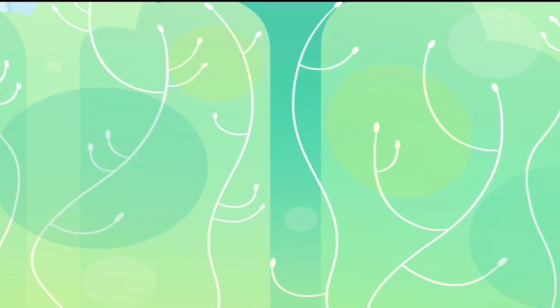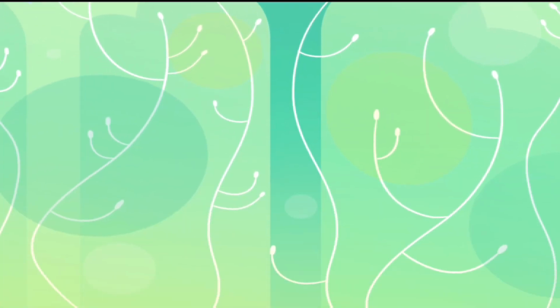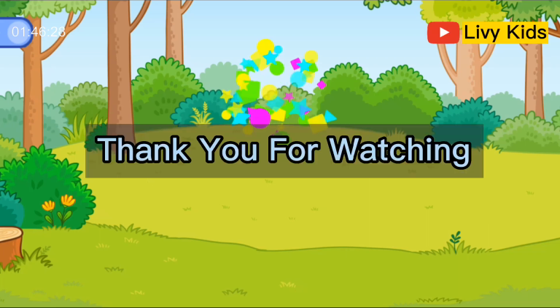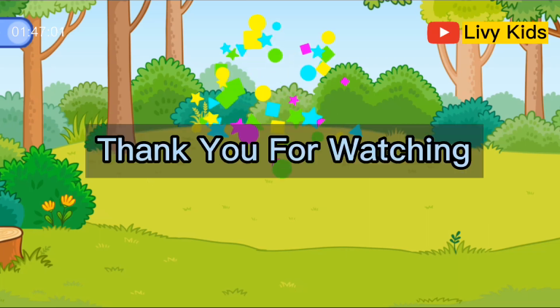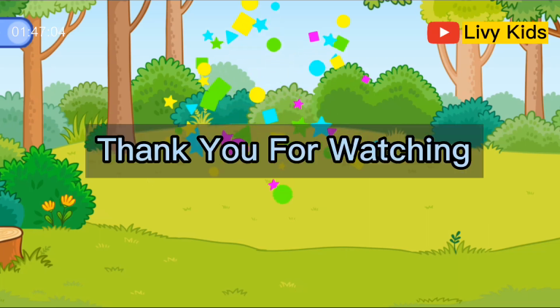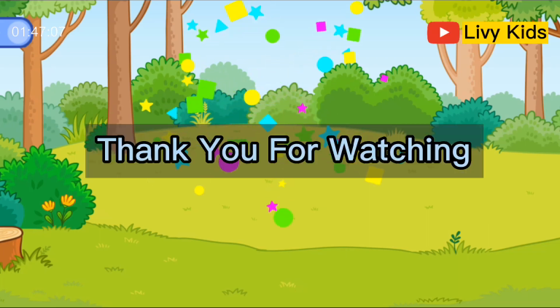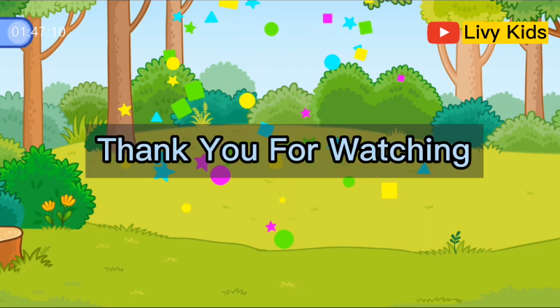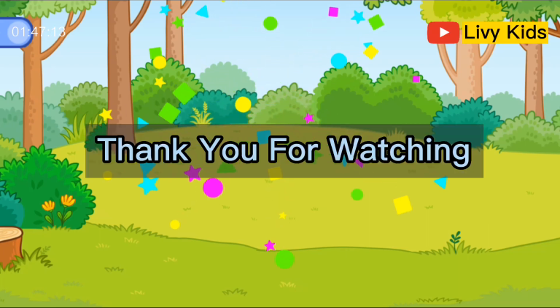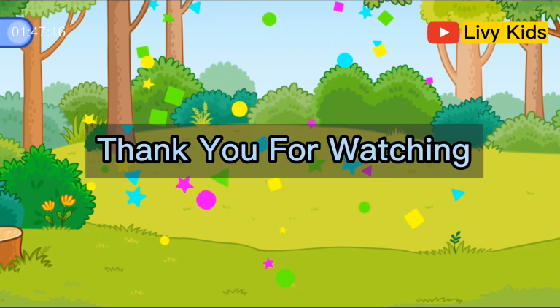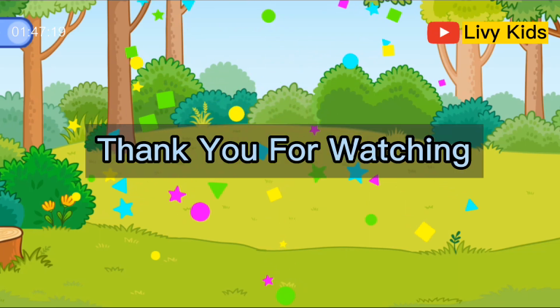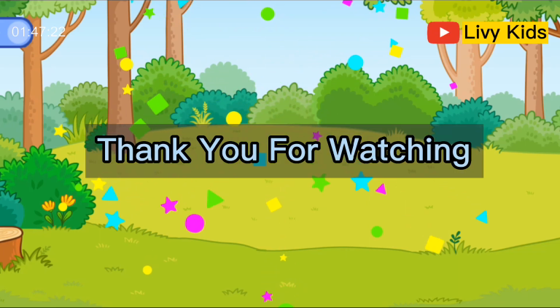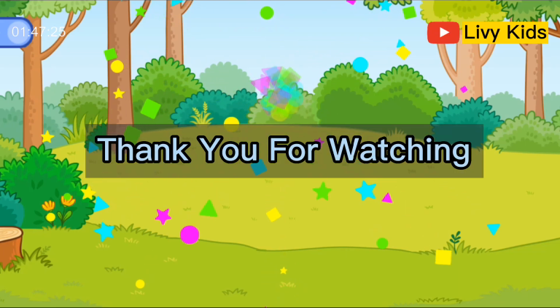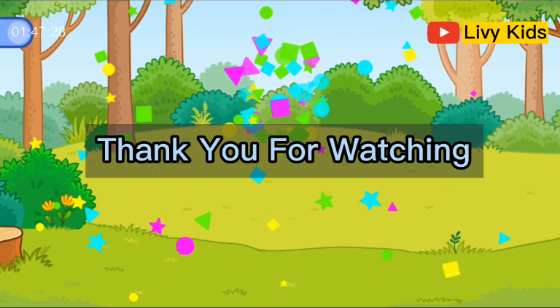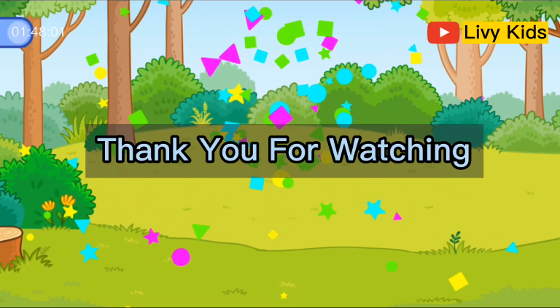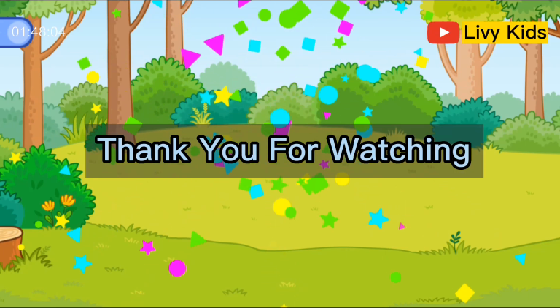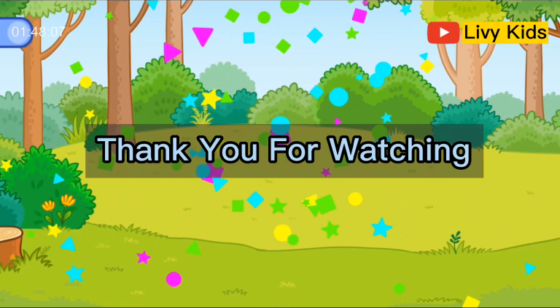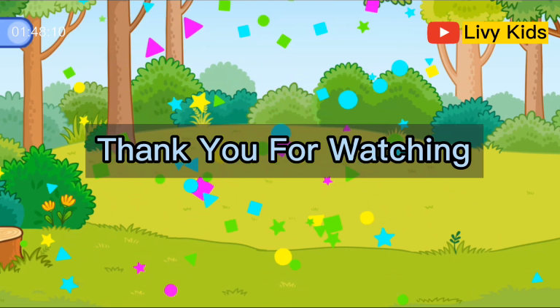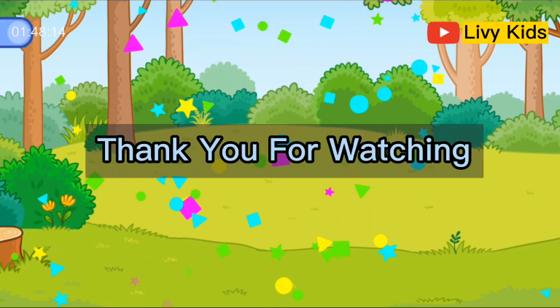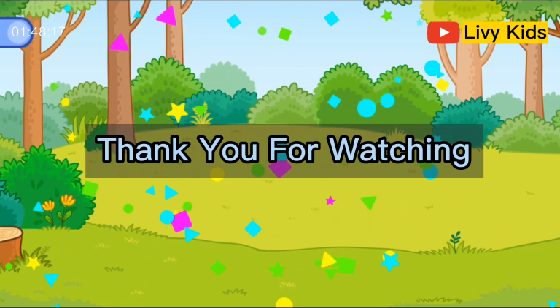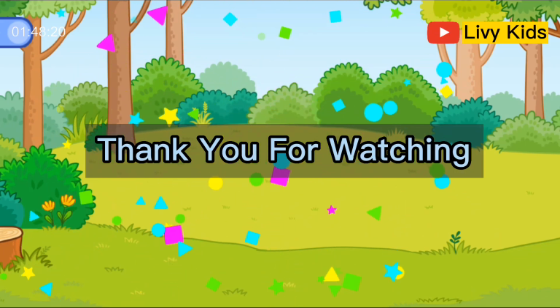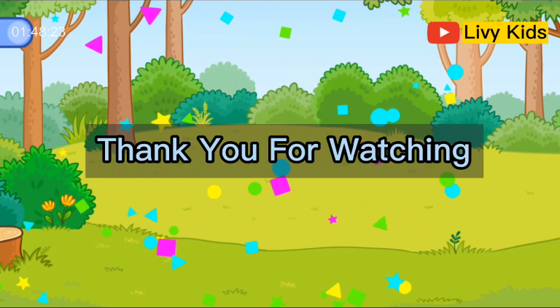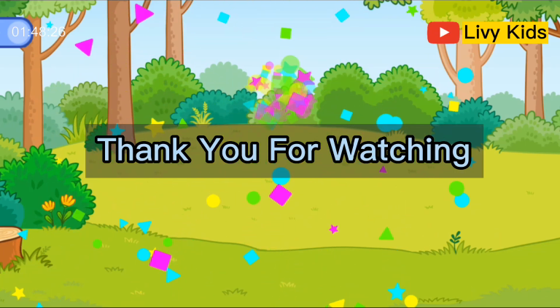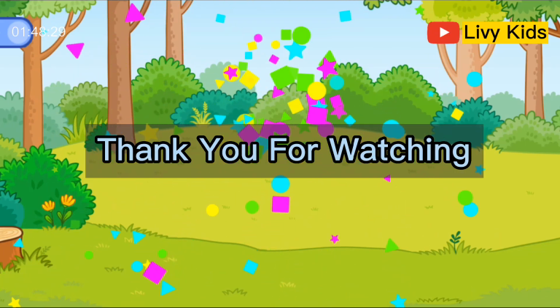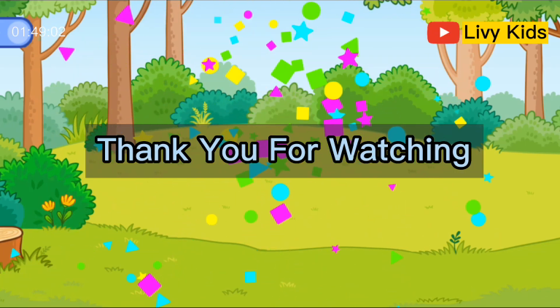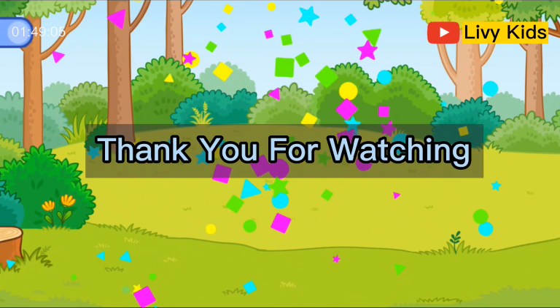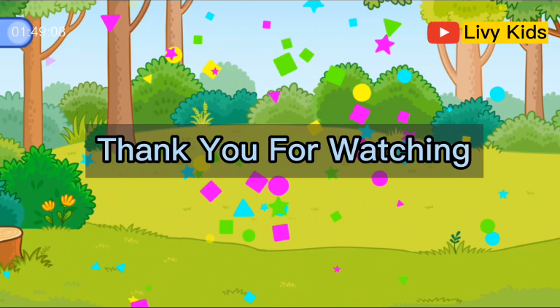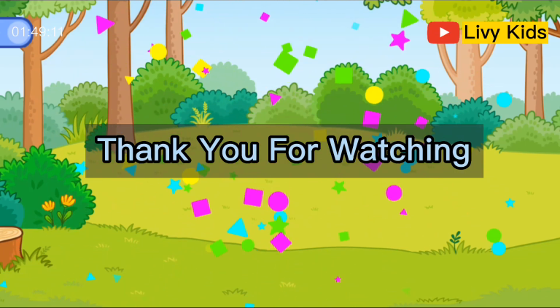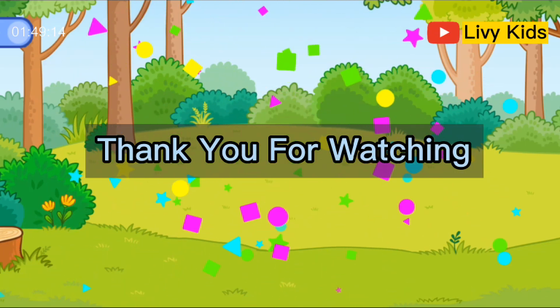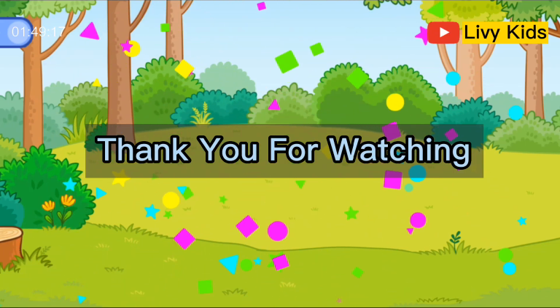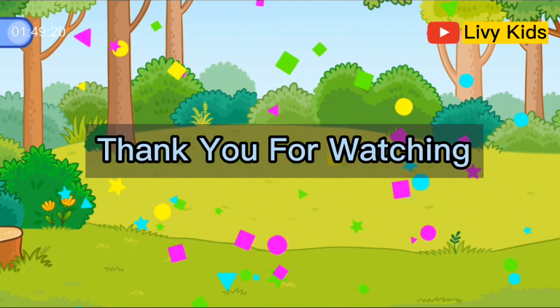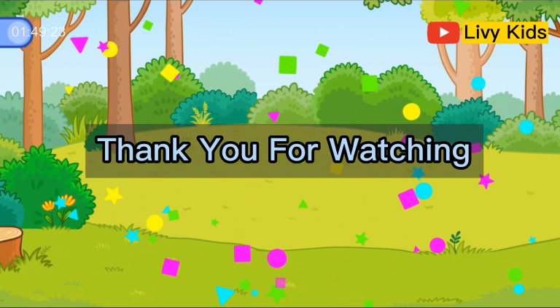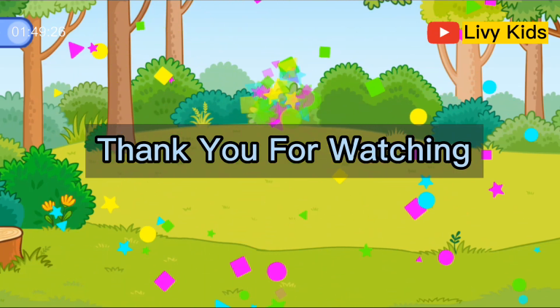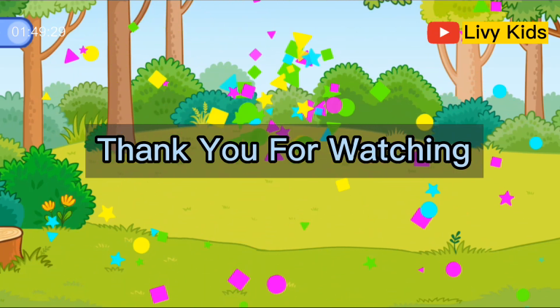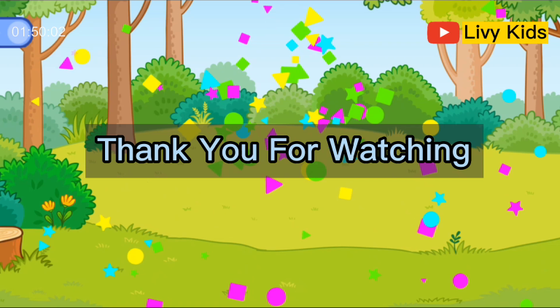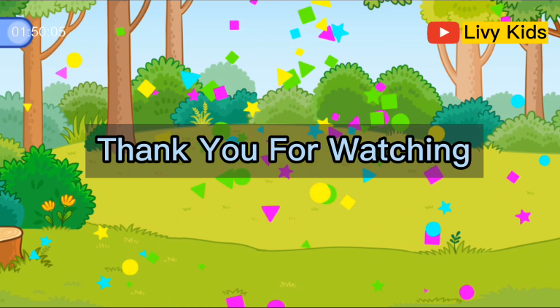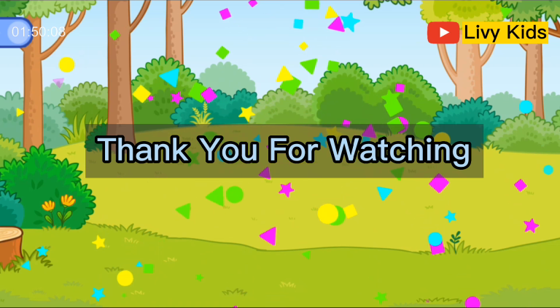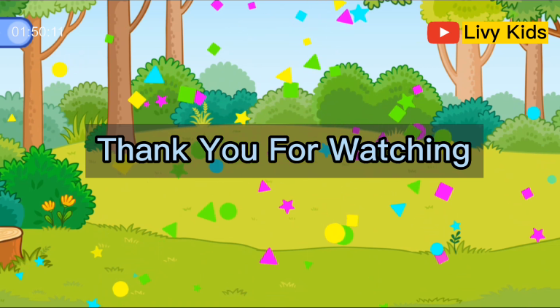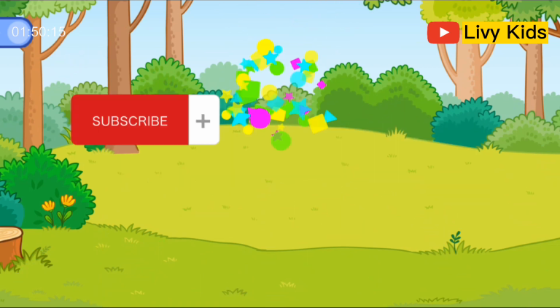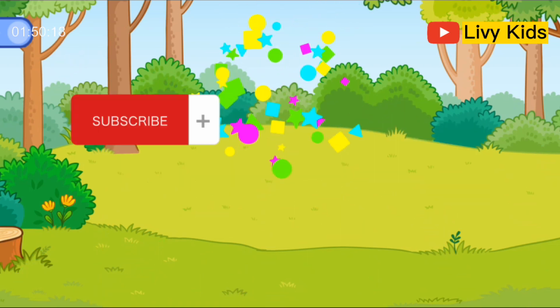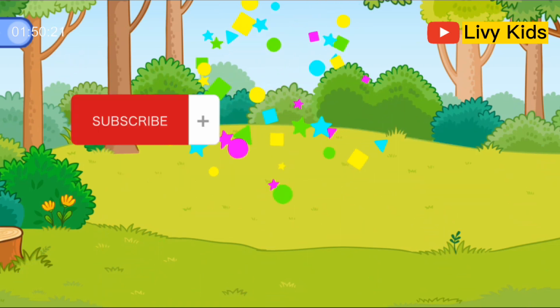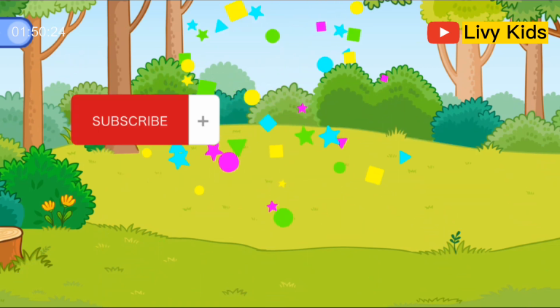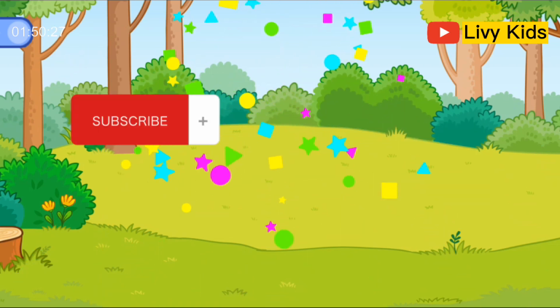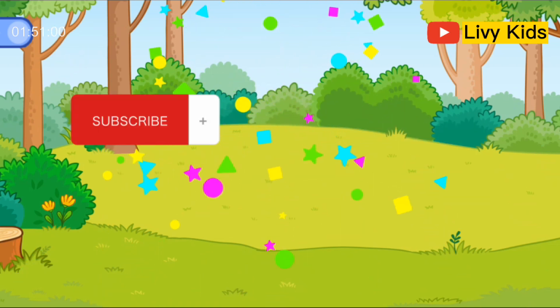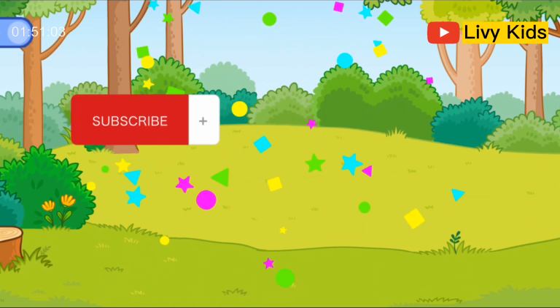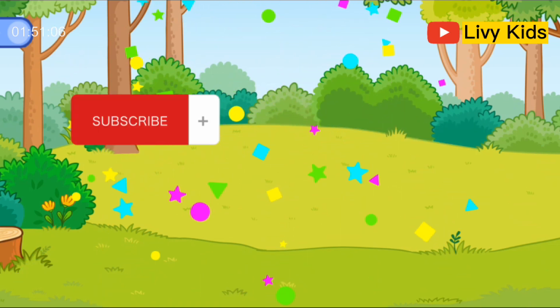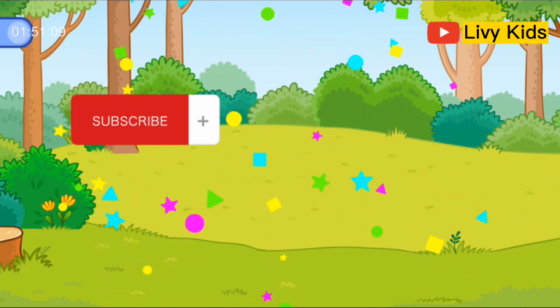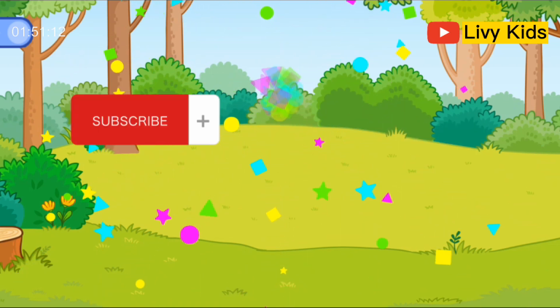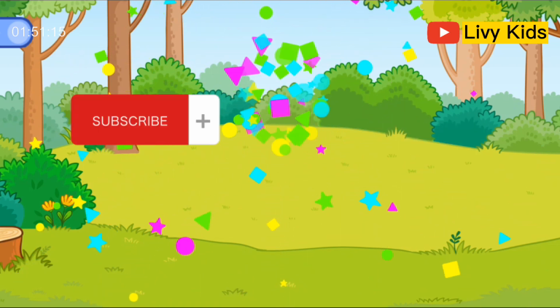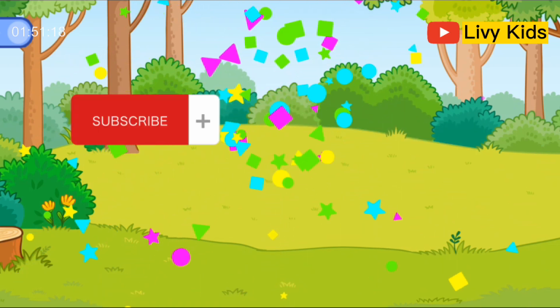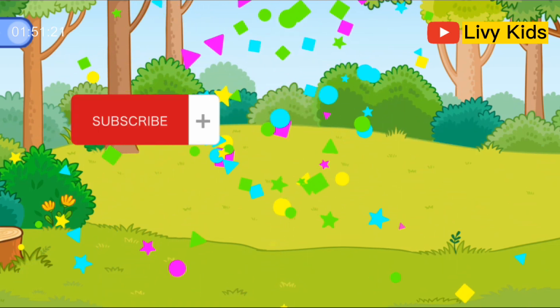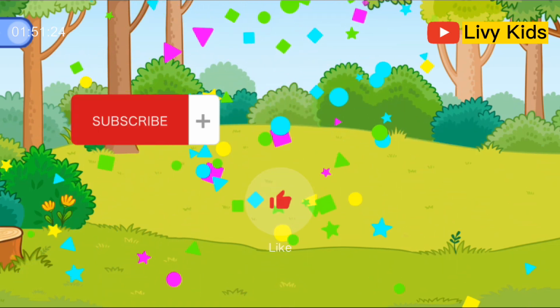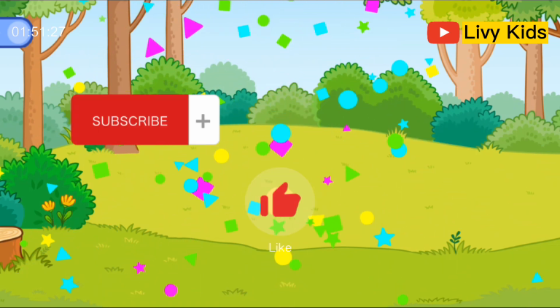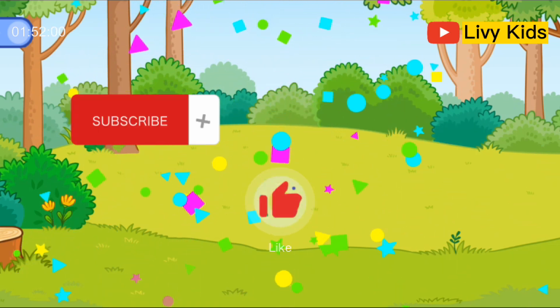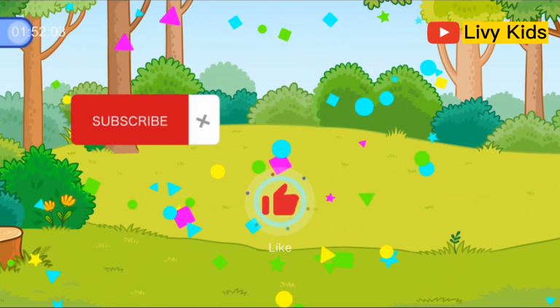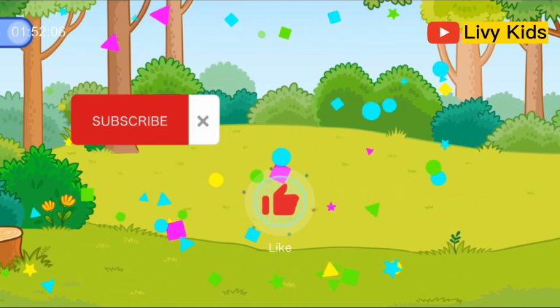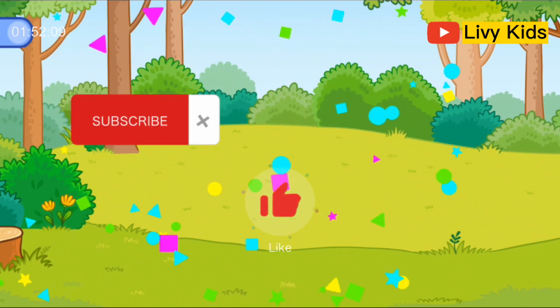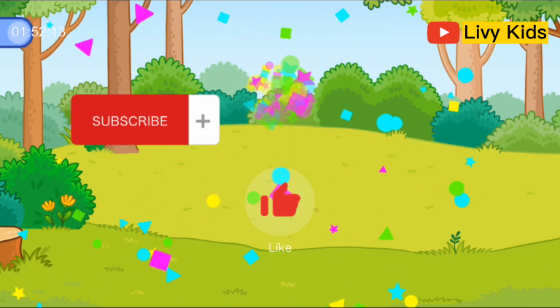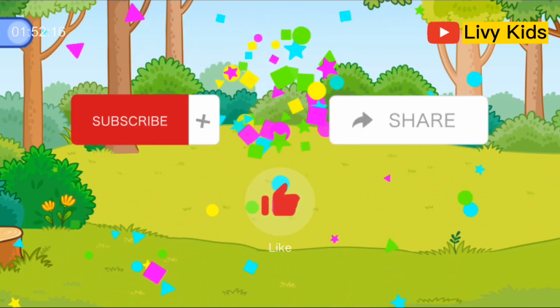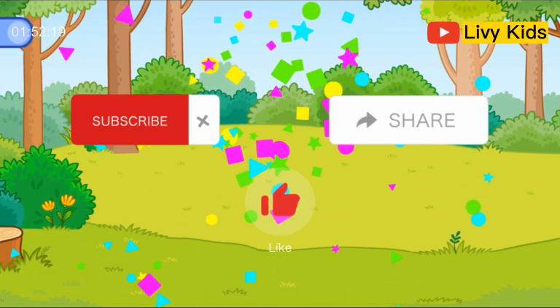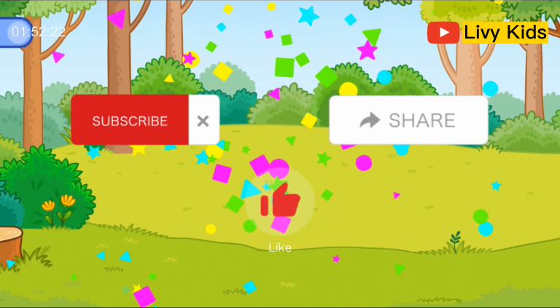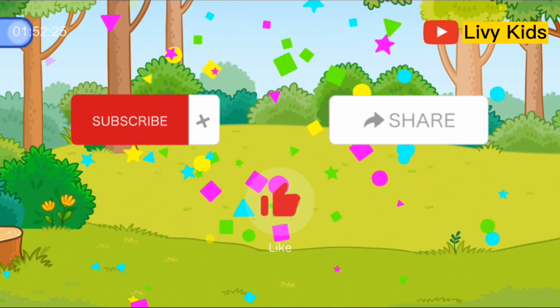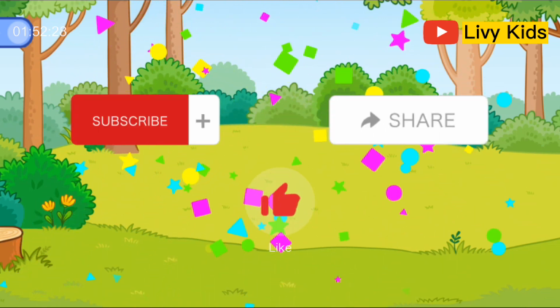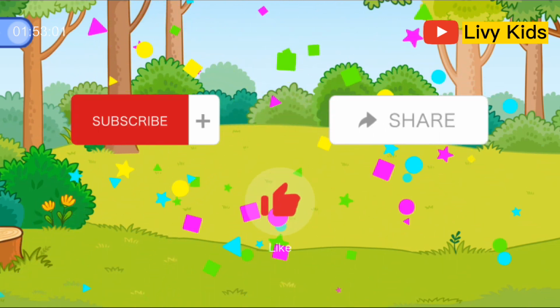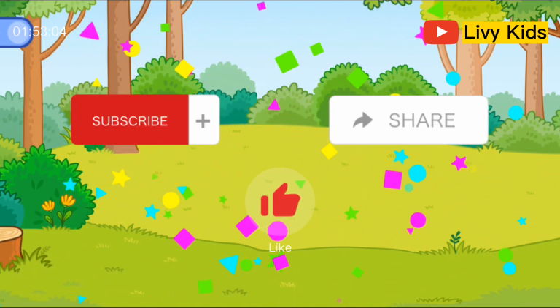Thank you for watching. Don't forget to subscribe, like, and share.